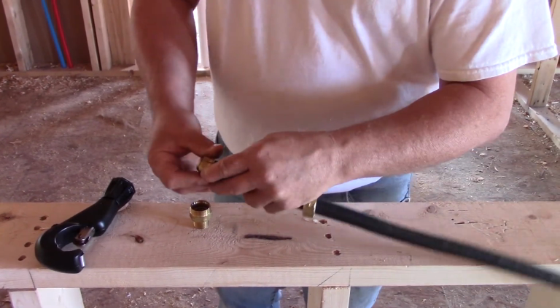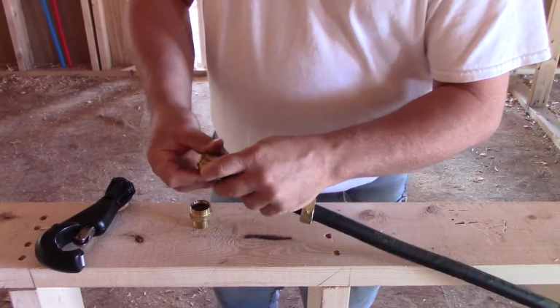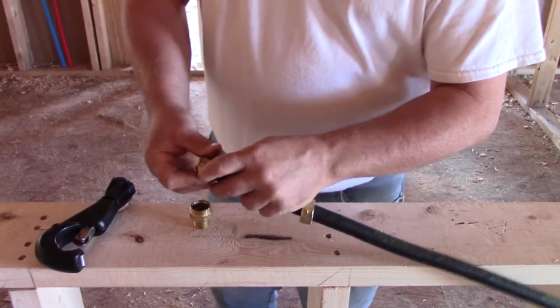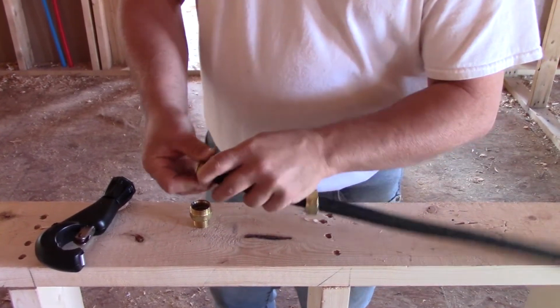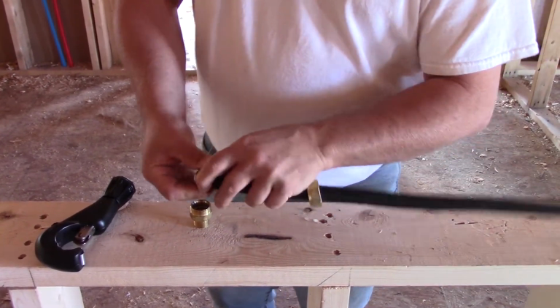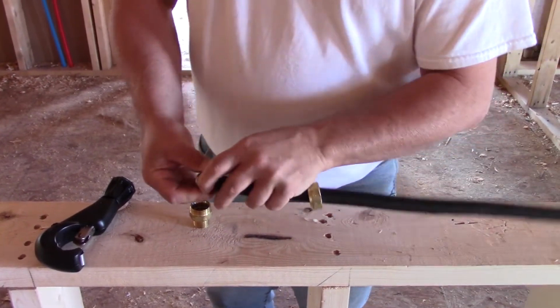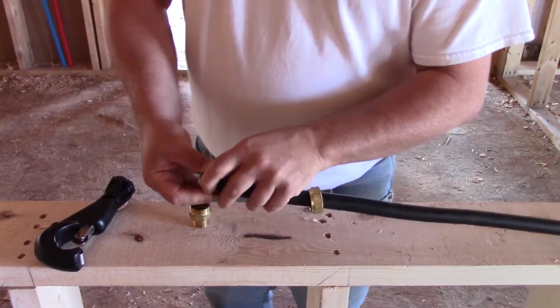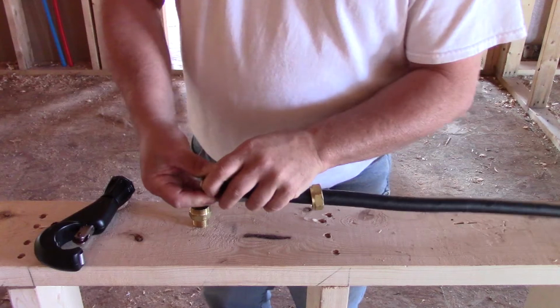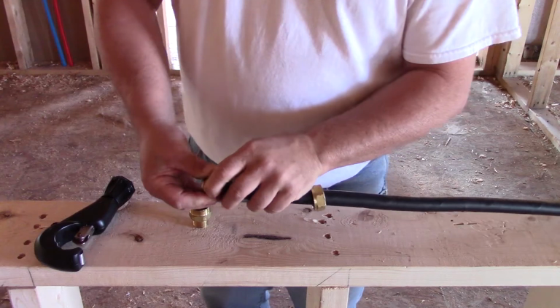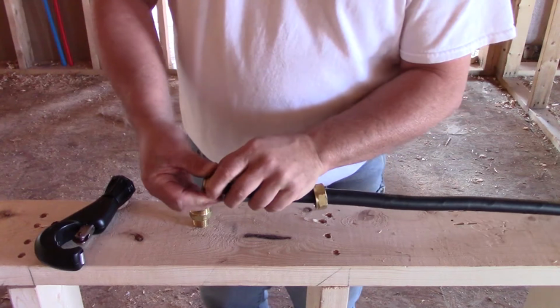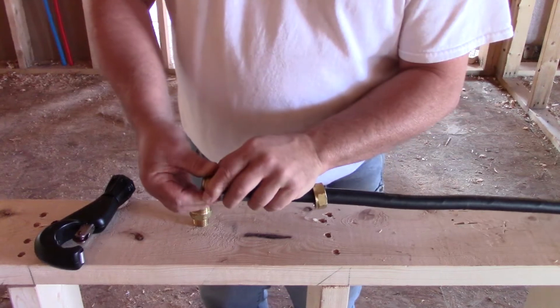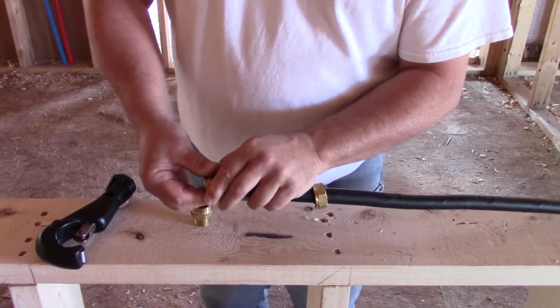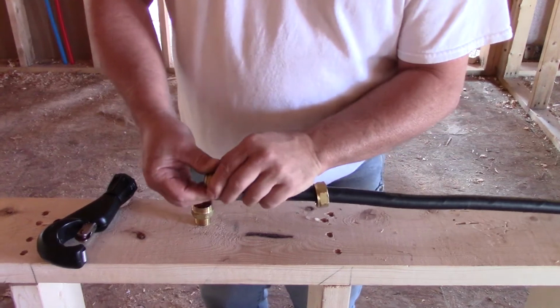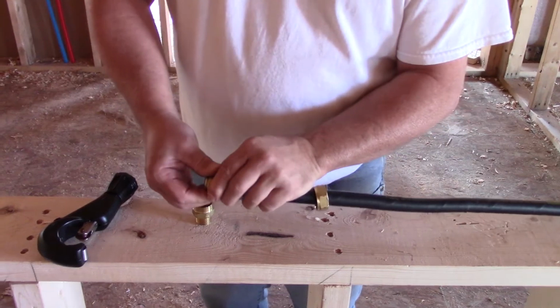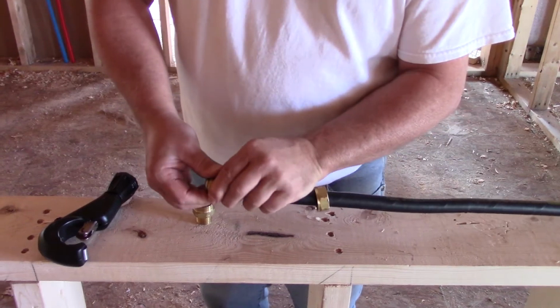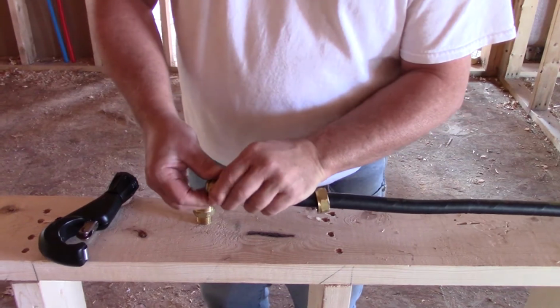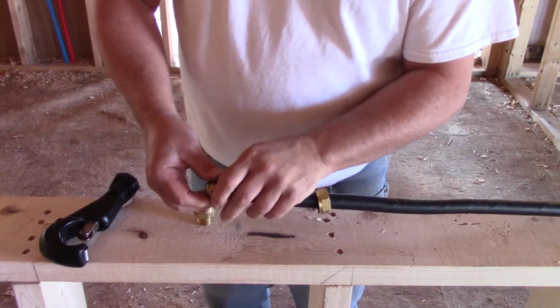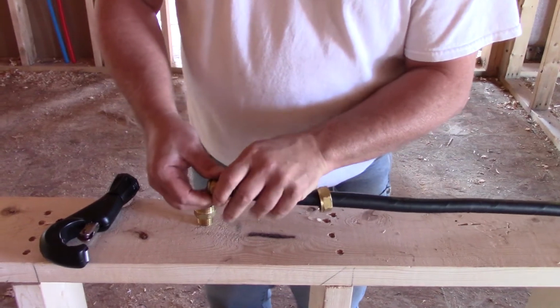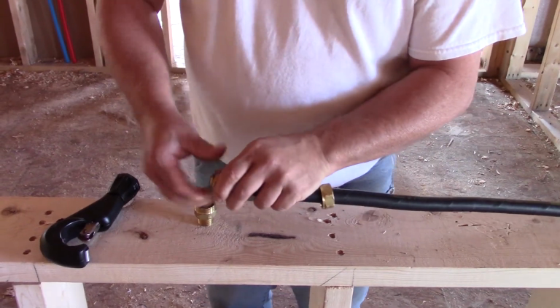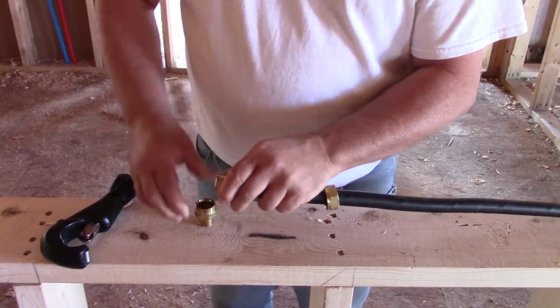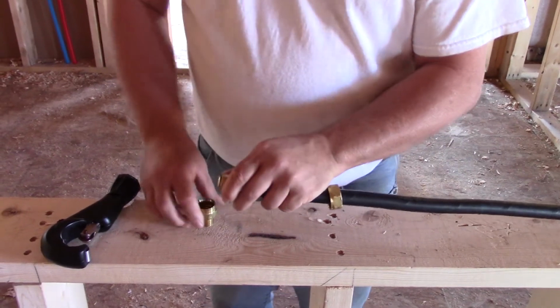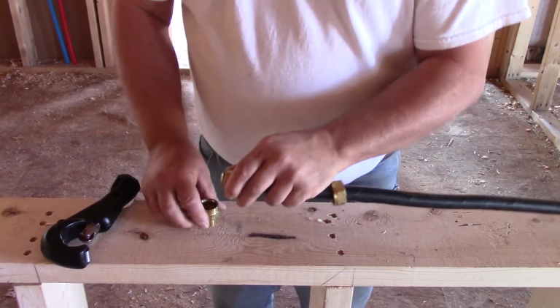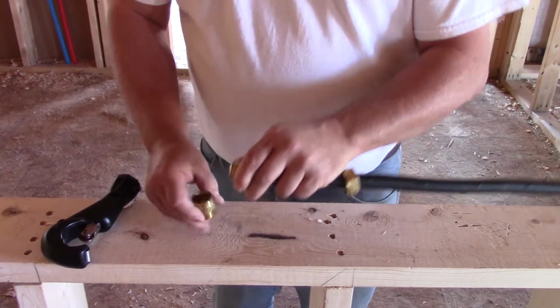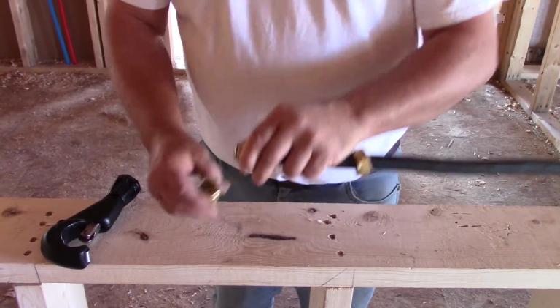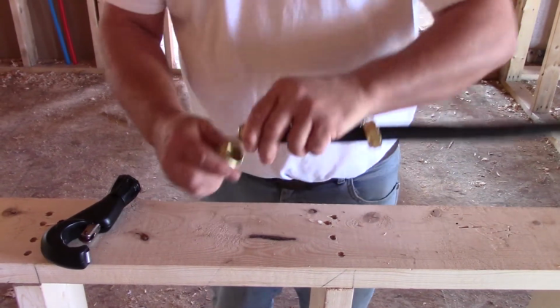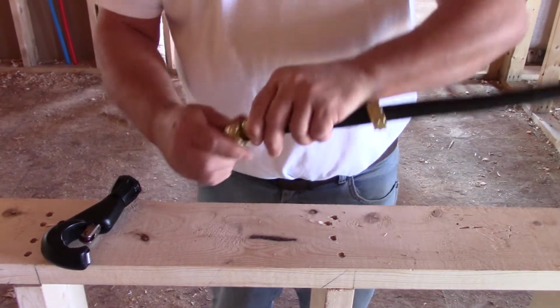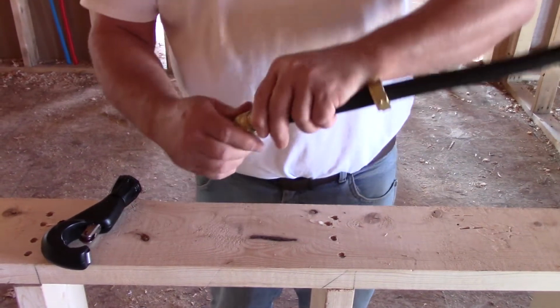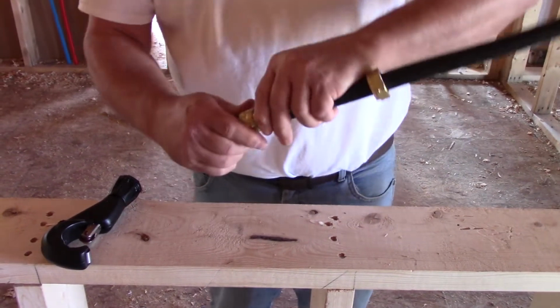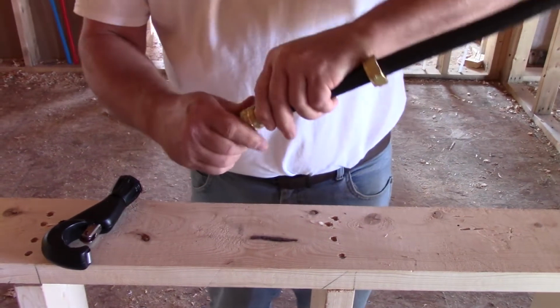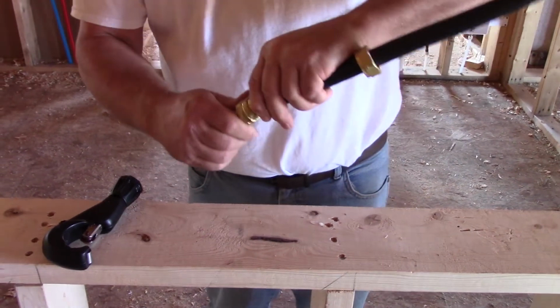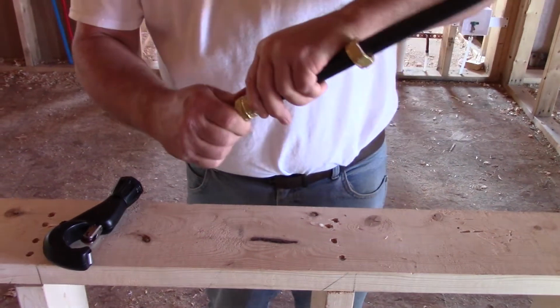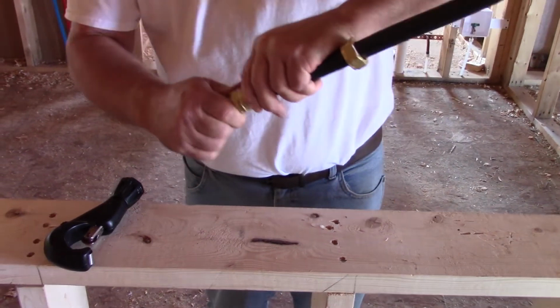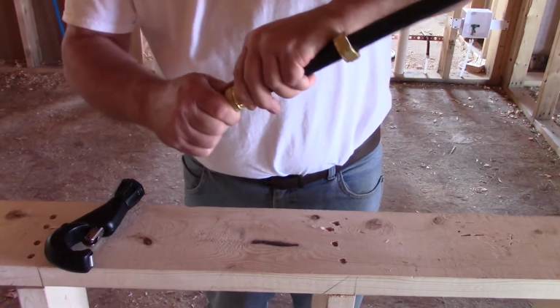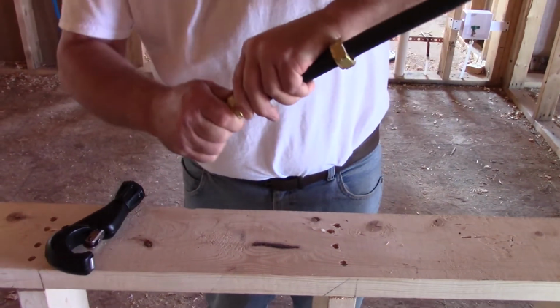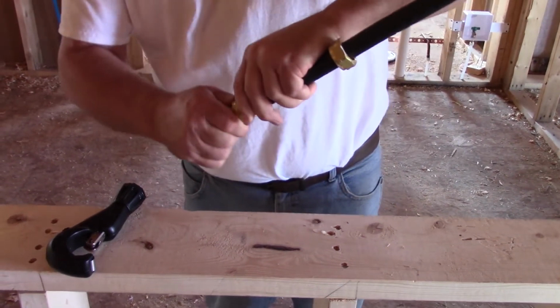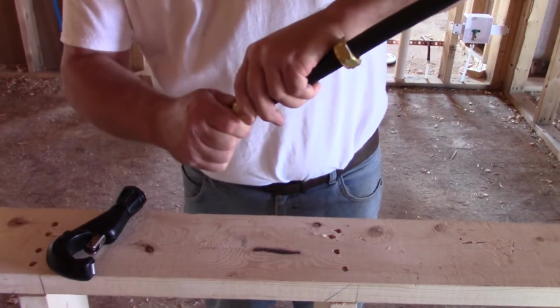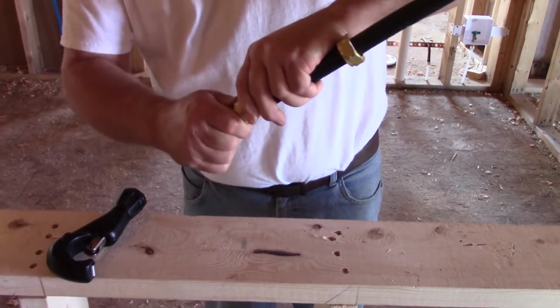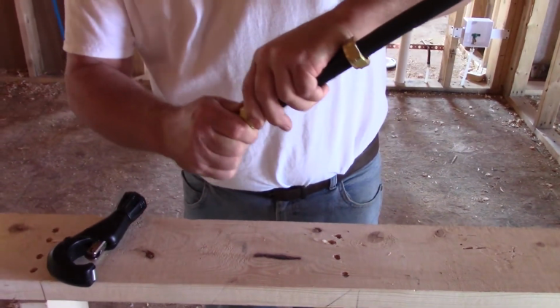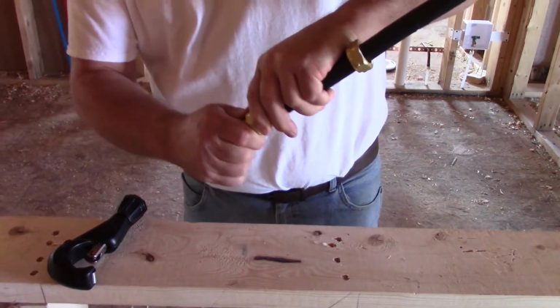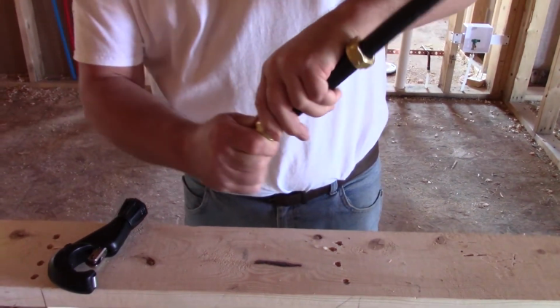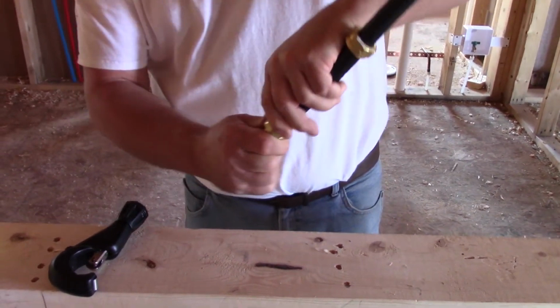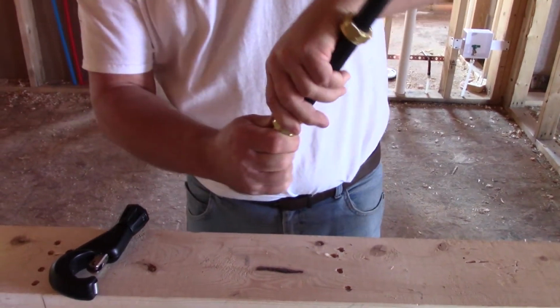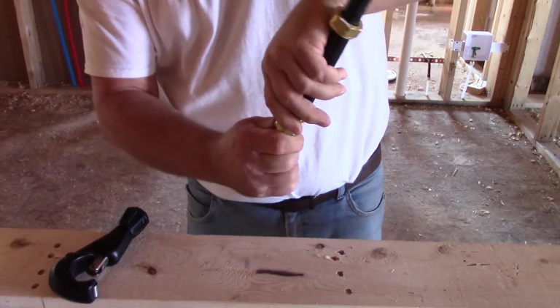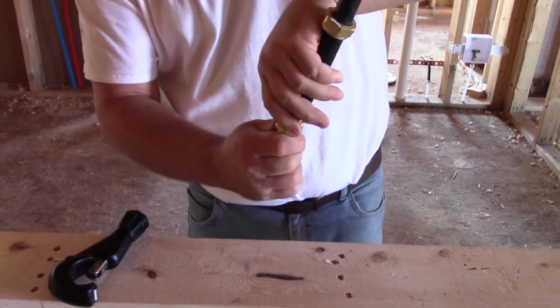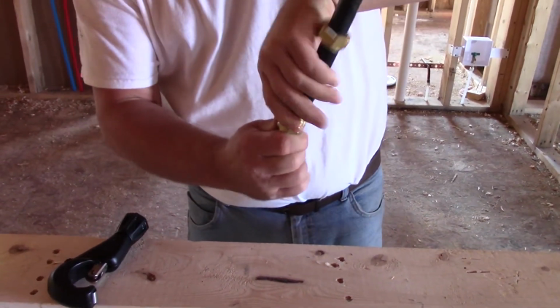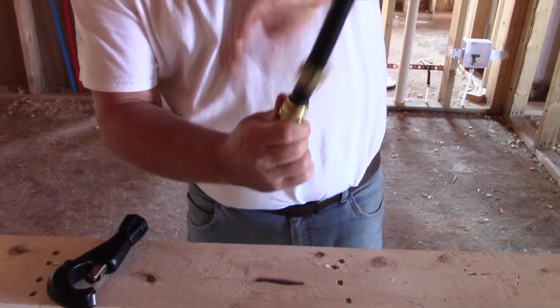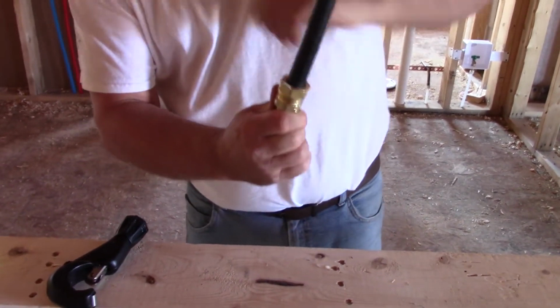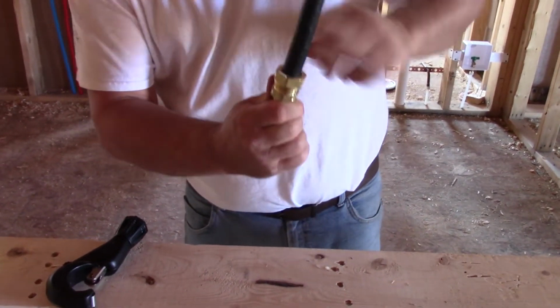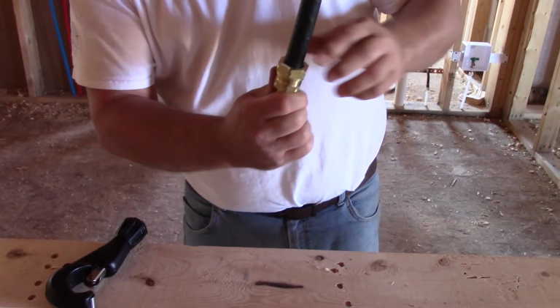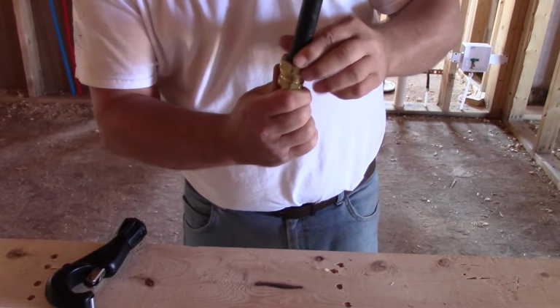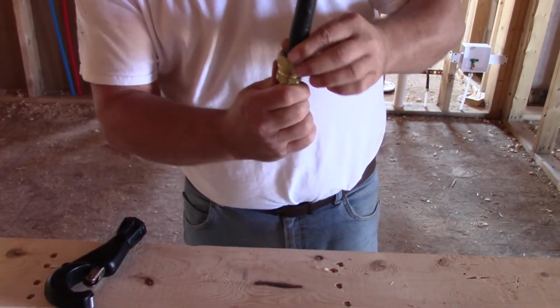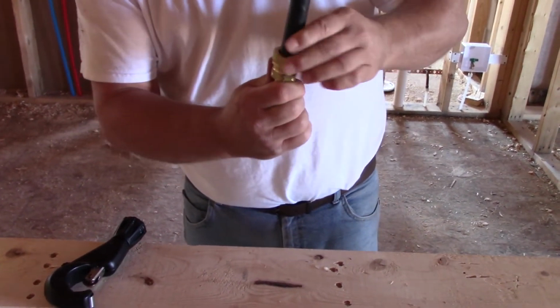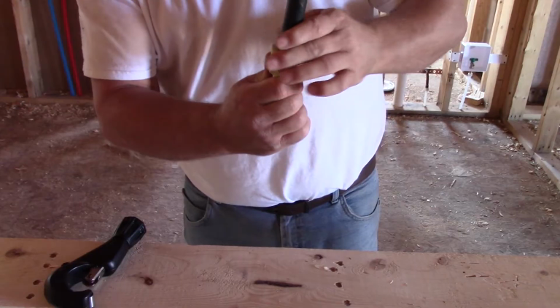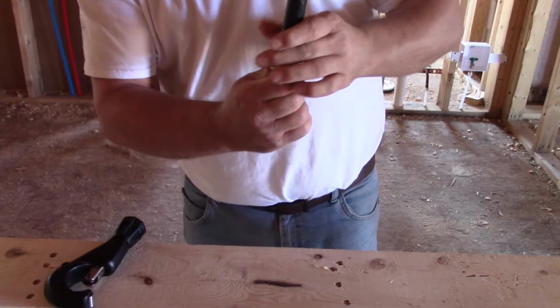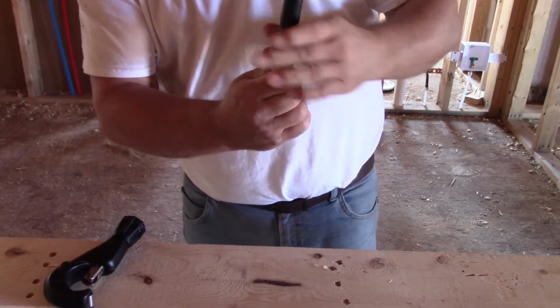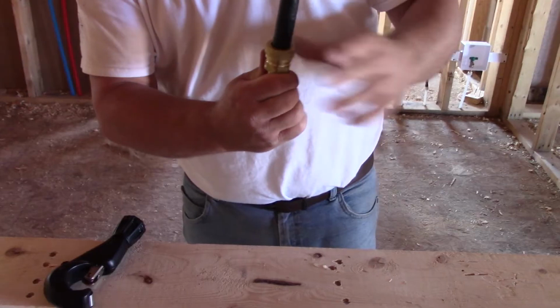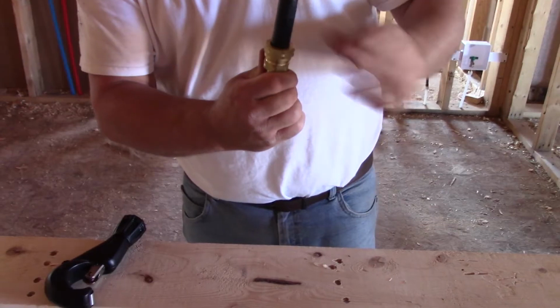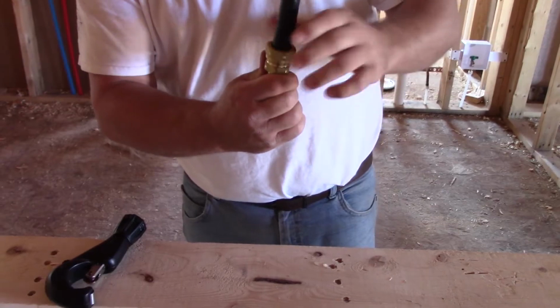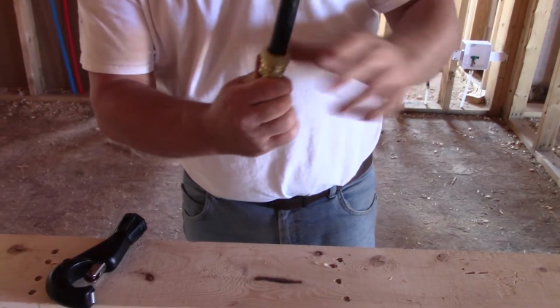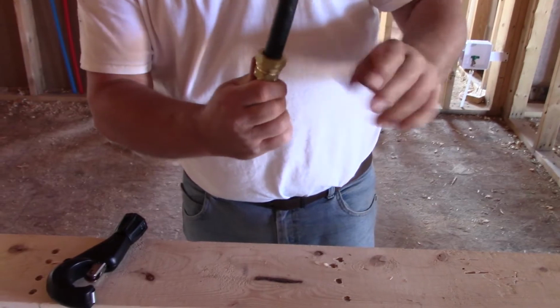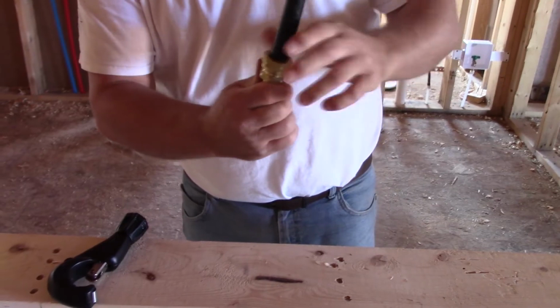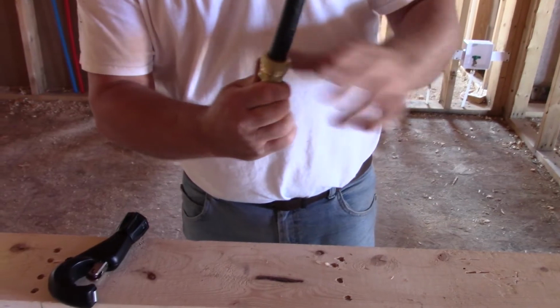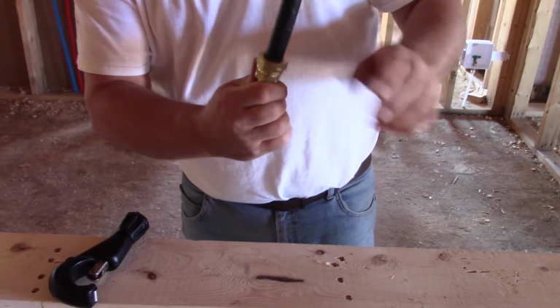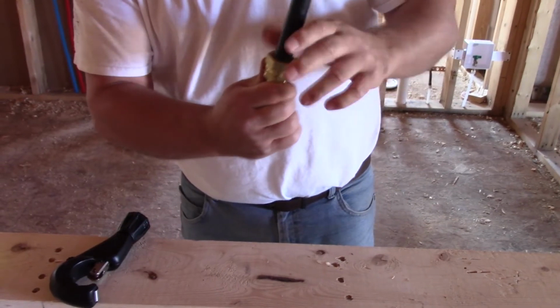Pinch the bushing halves together. Simply insert them into the fitting body, let the nut come down, and tighten it up.